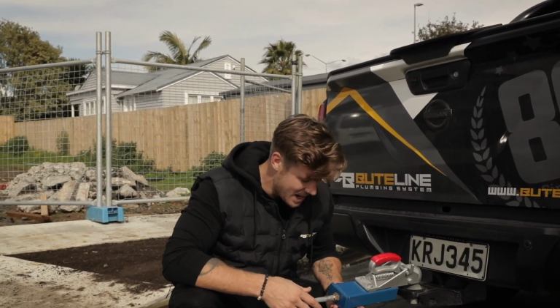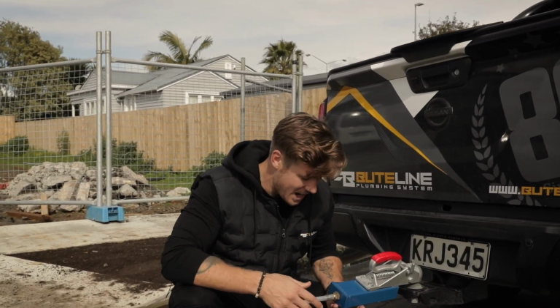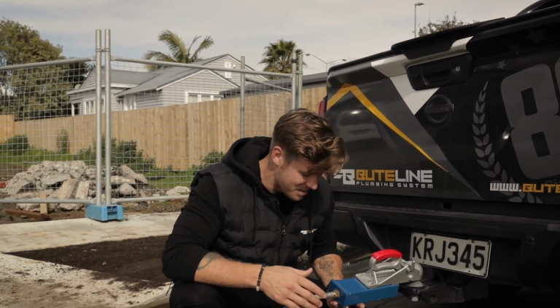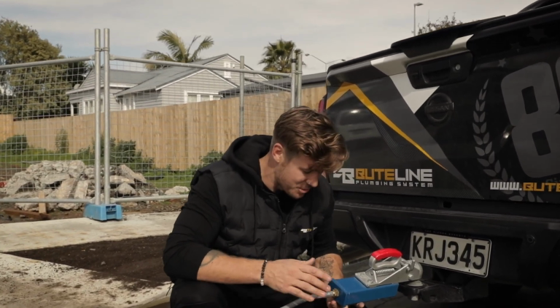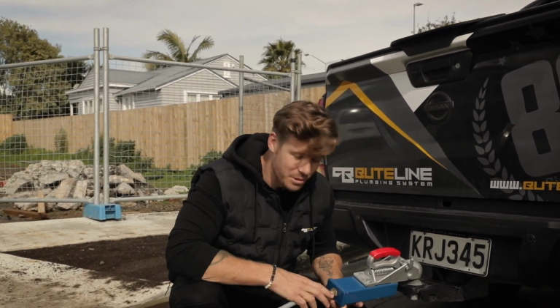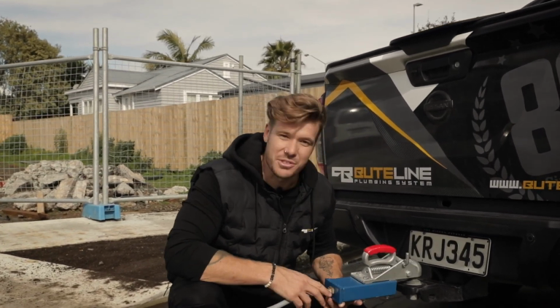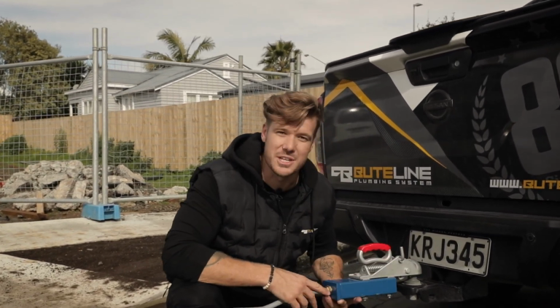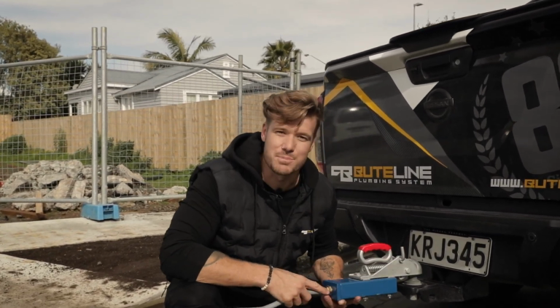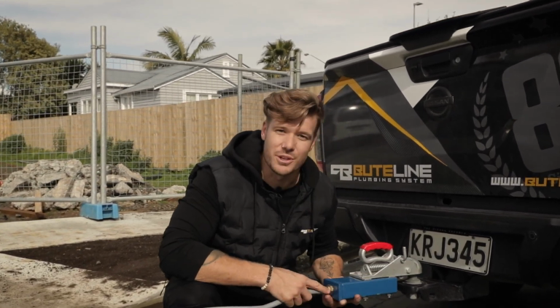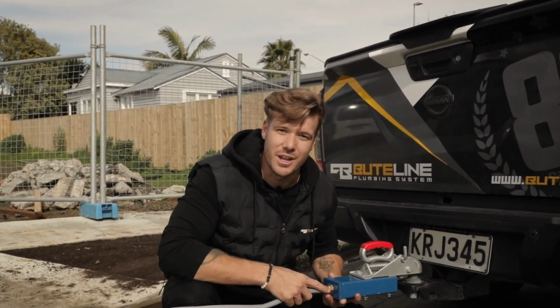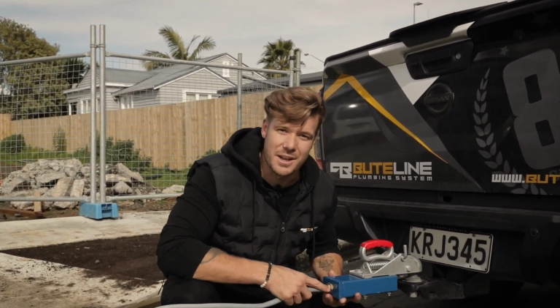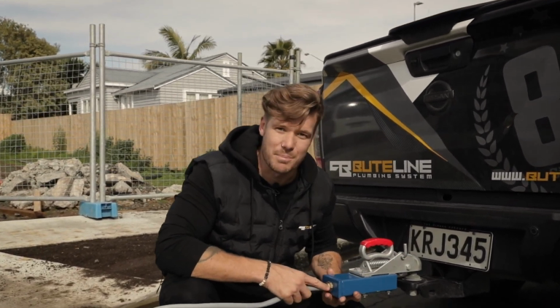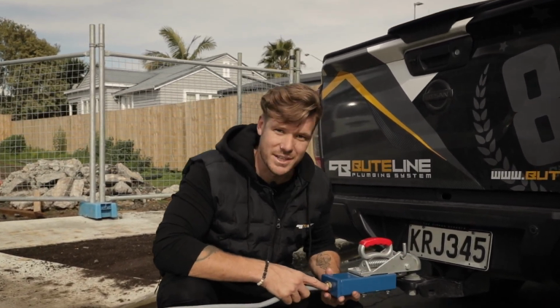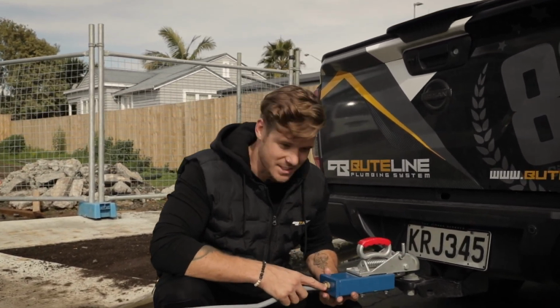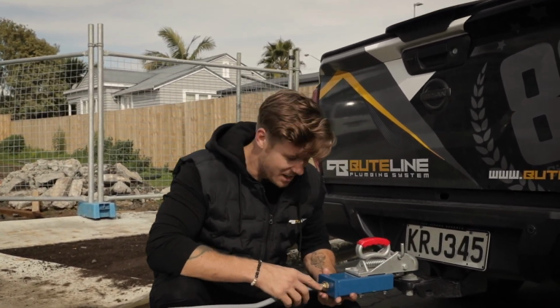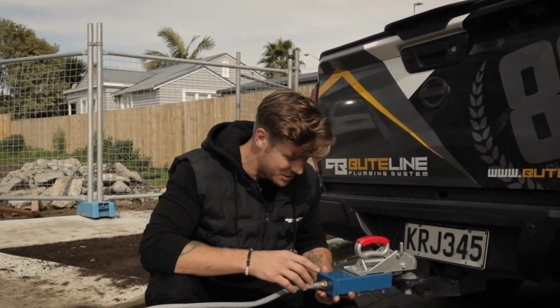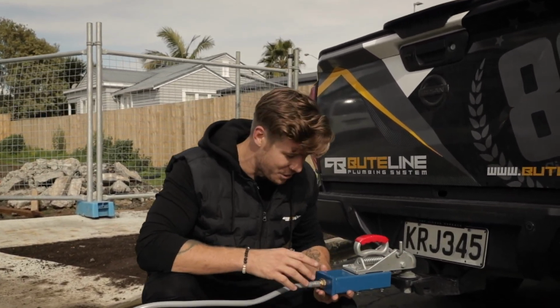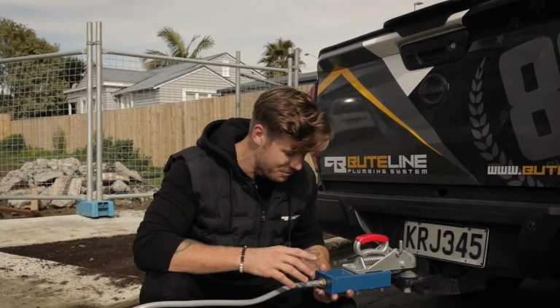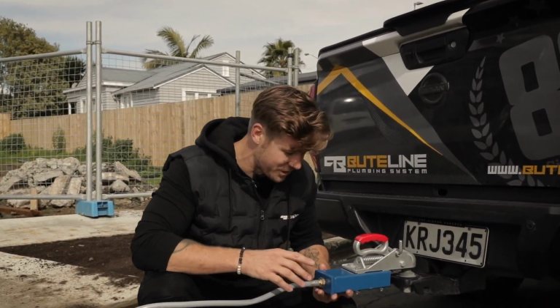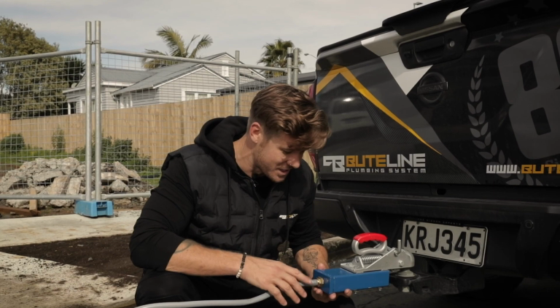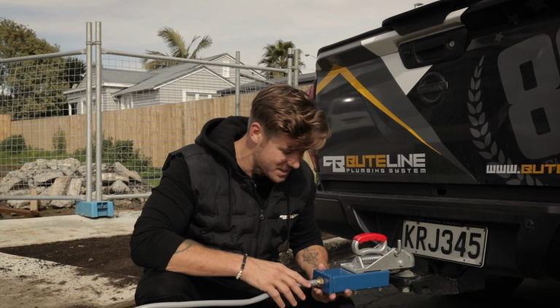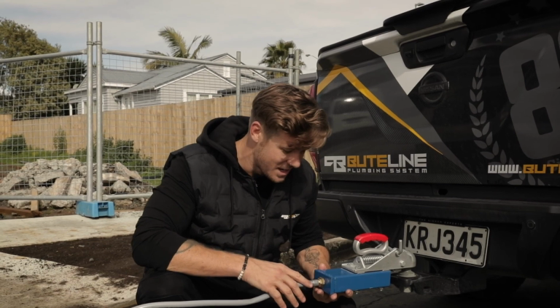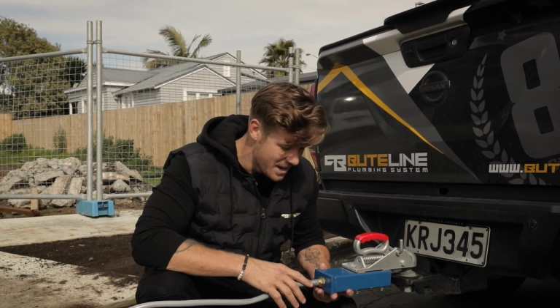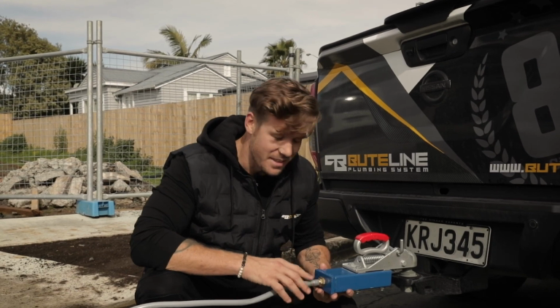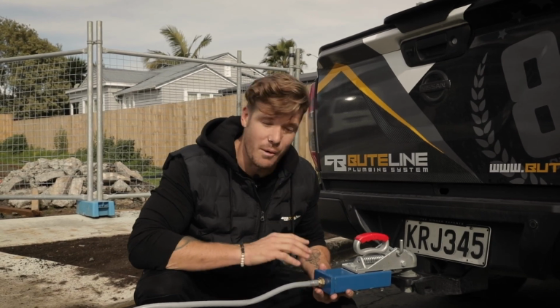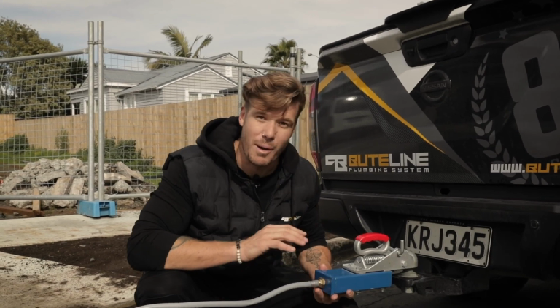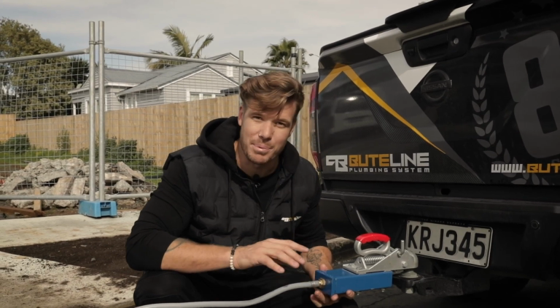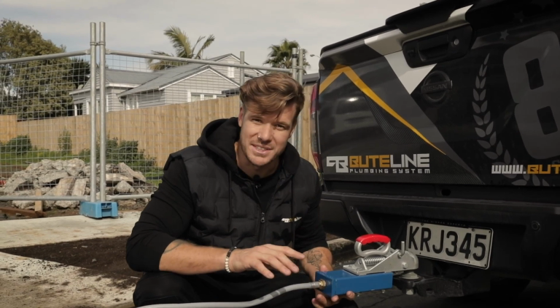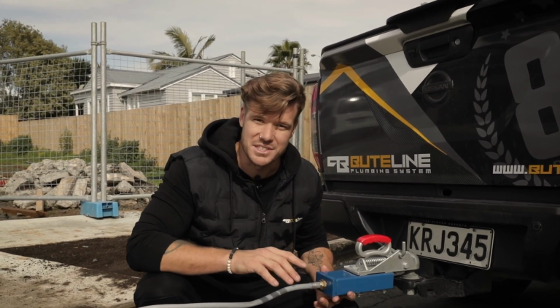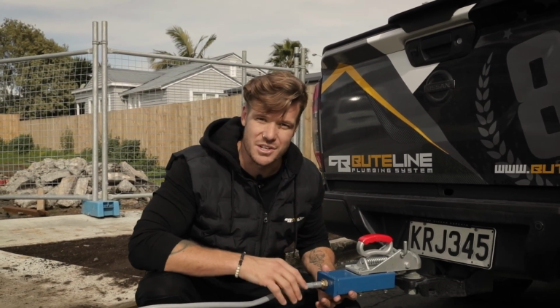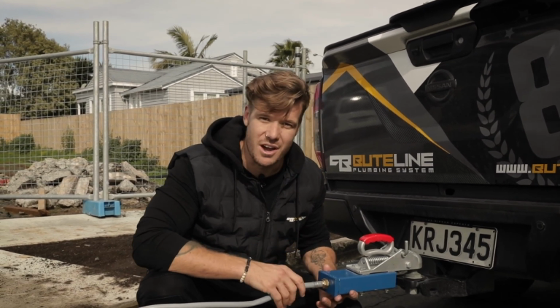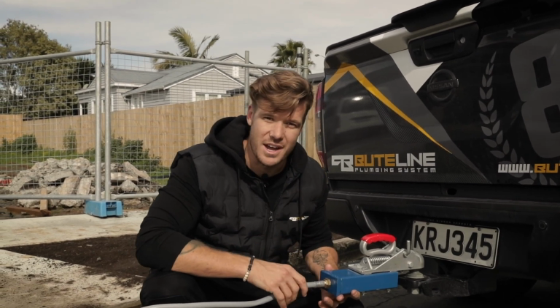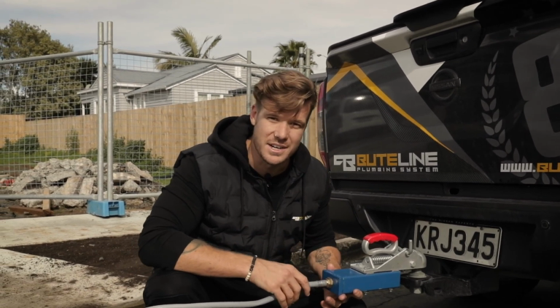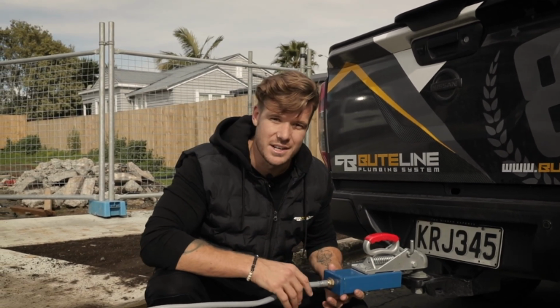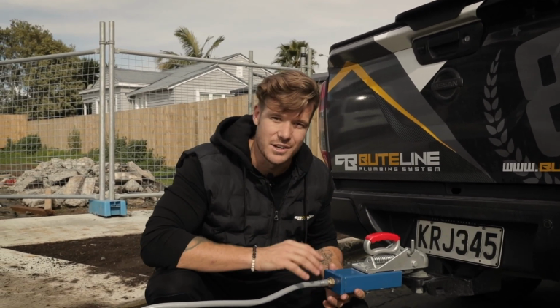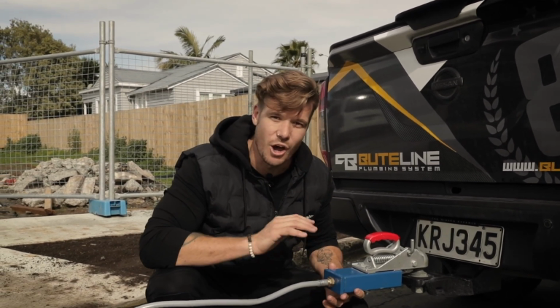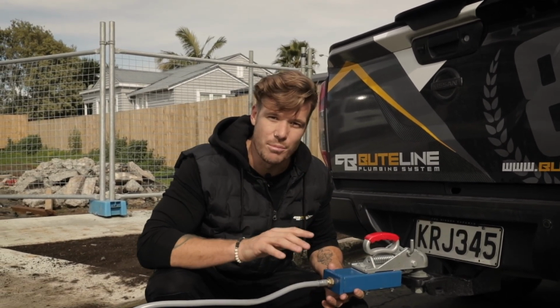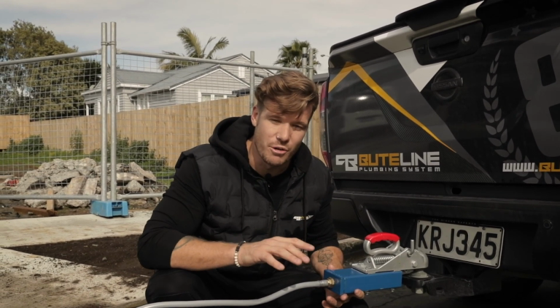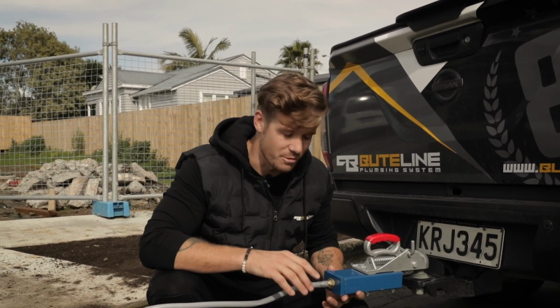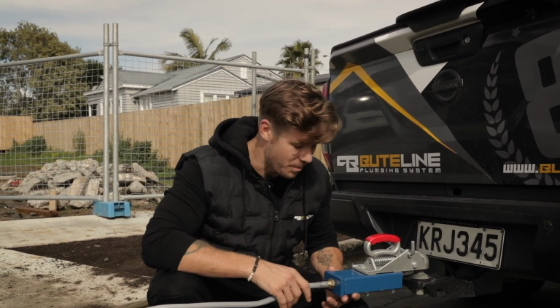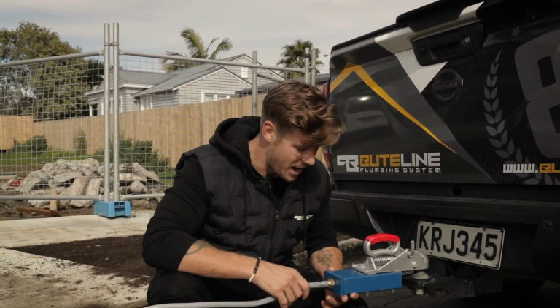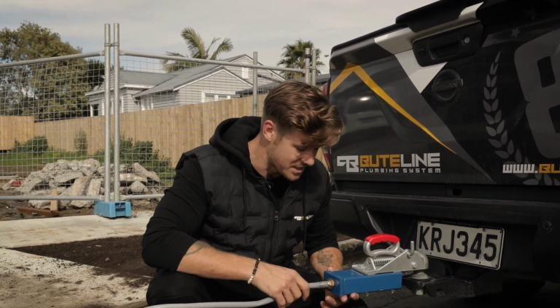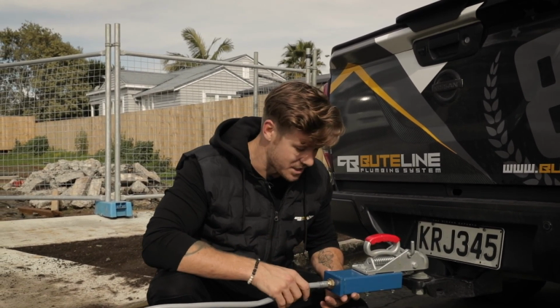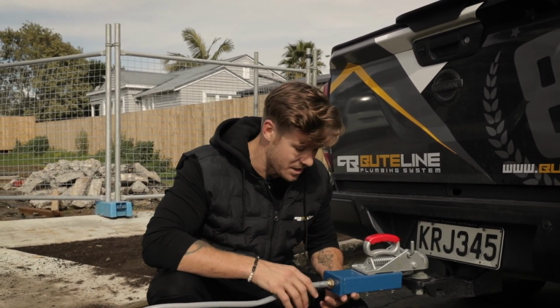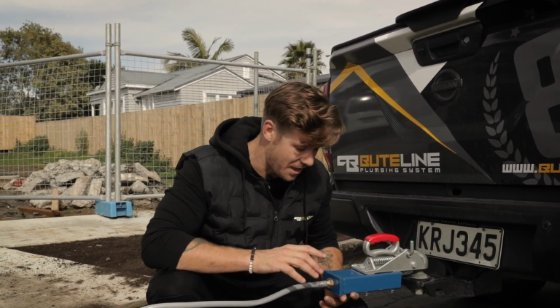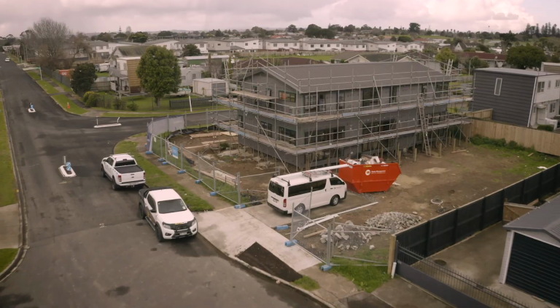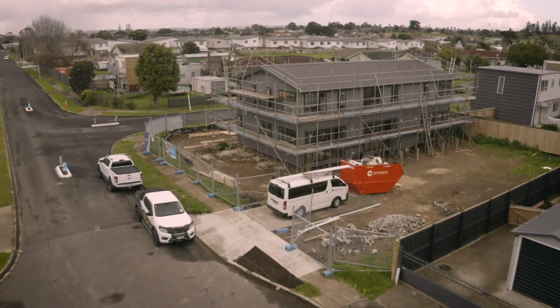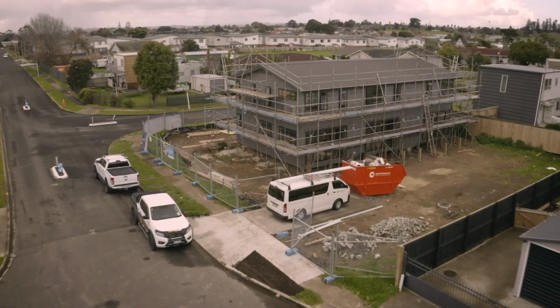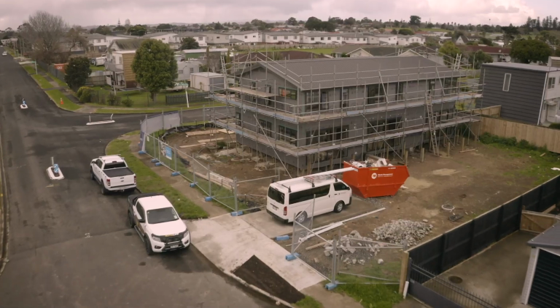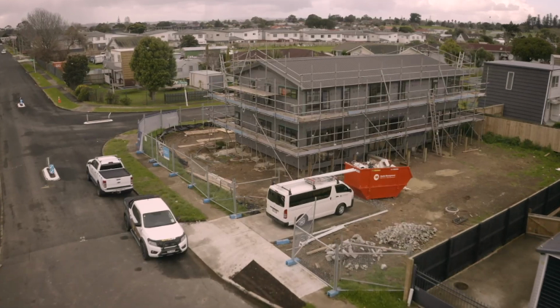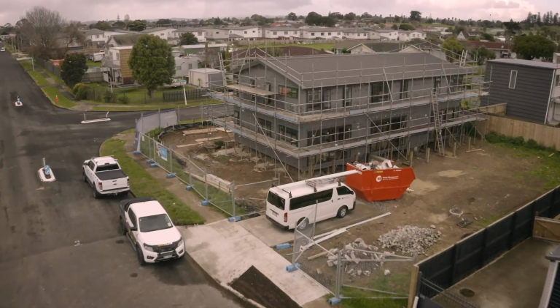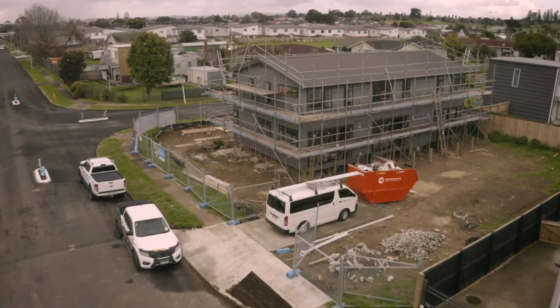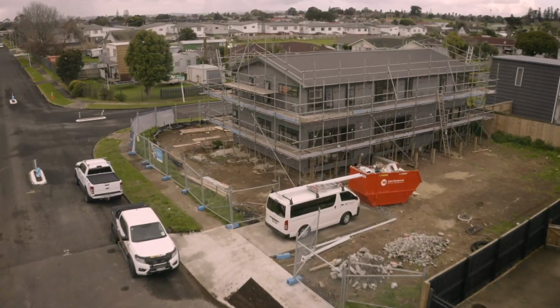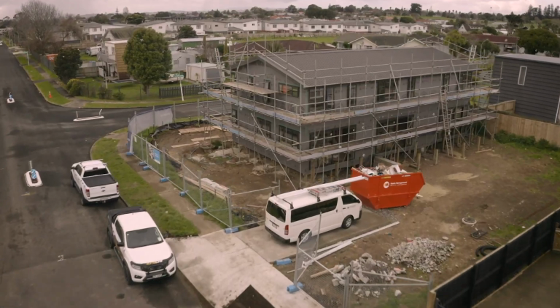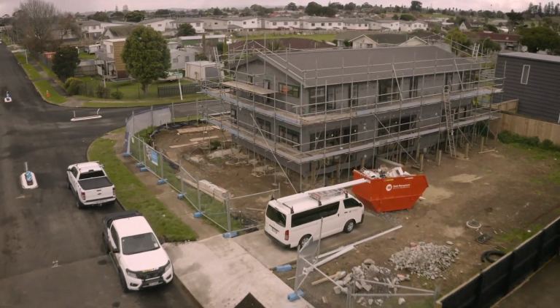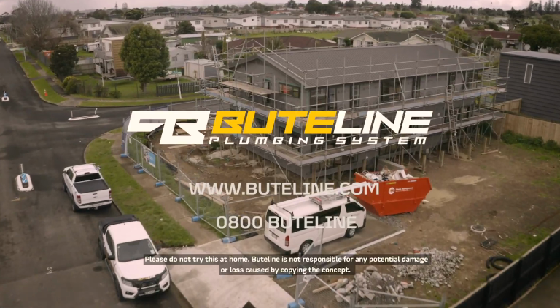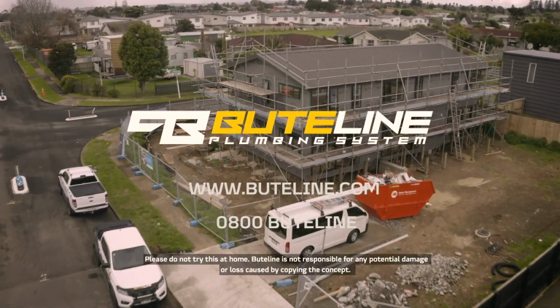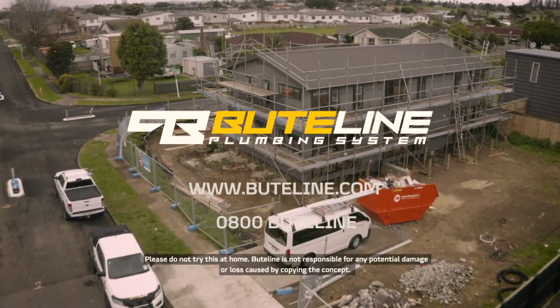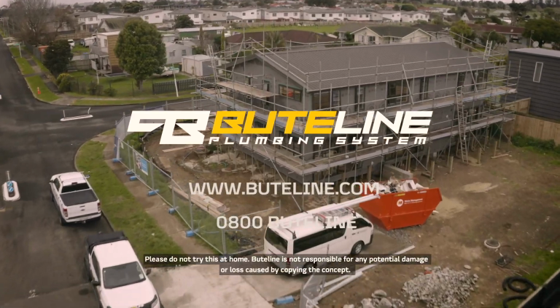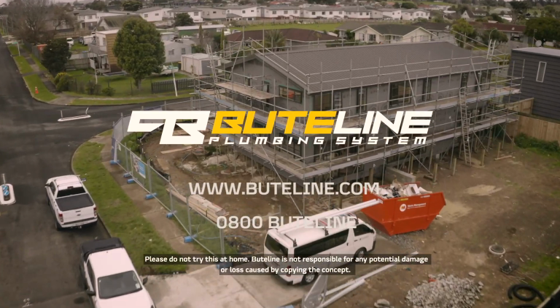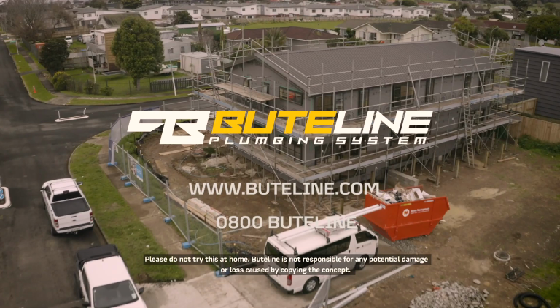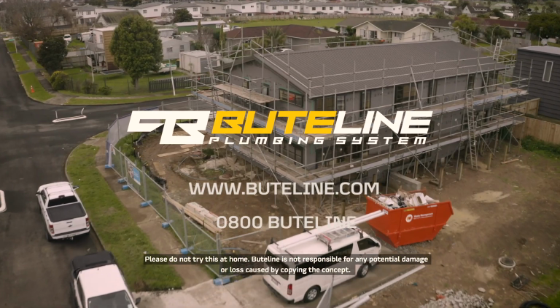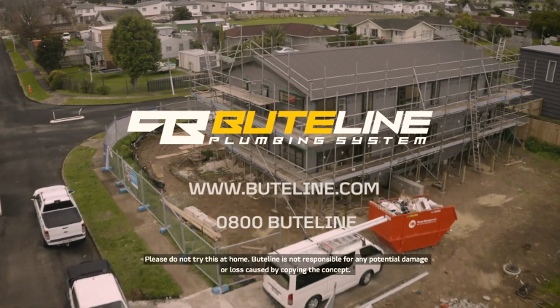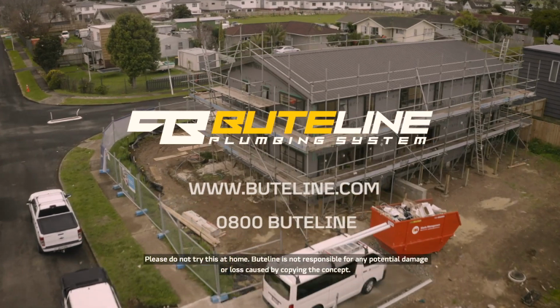The beauty of these Buteline and Pixline joint fittings is that they are a one-piece design — no moving parts, so nothing is prone to slipping off. Absolutely incredible.